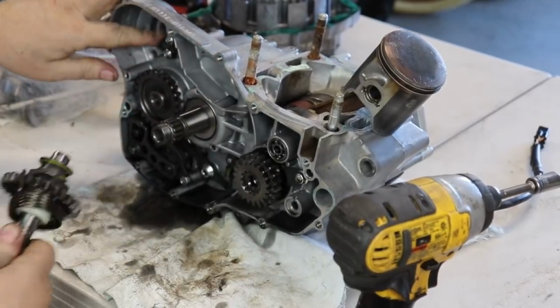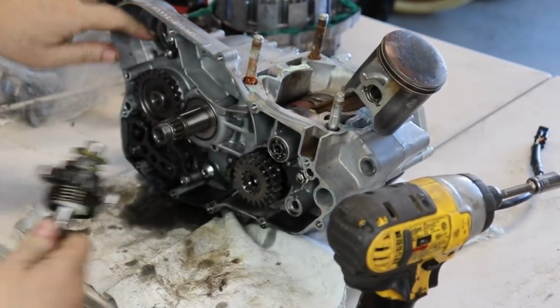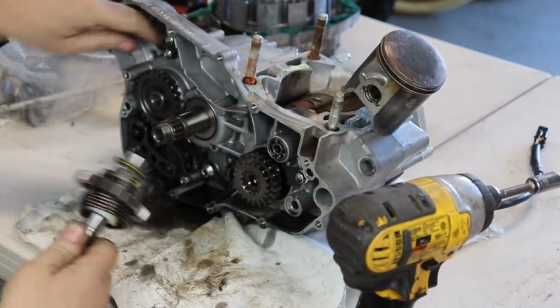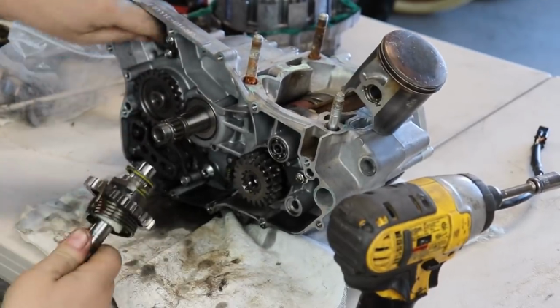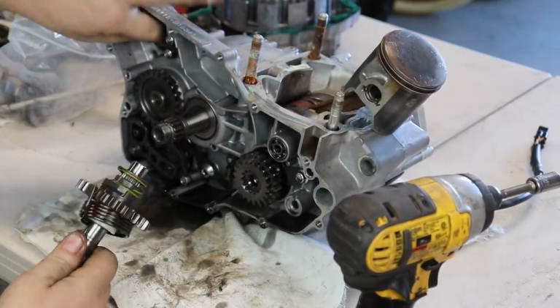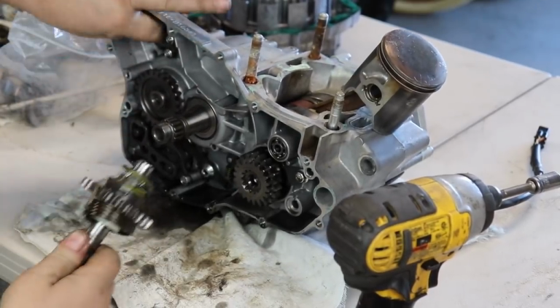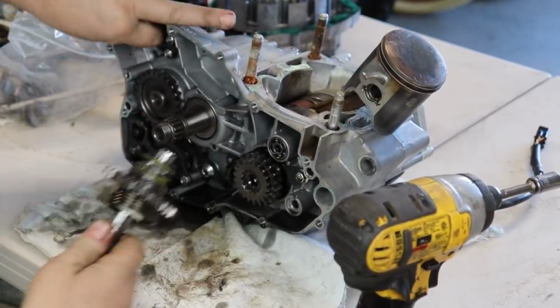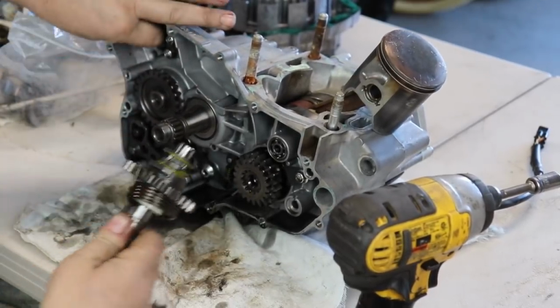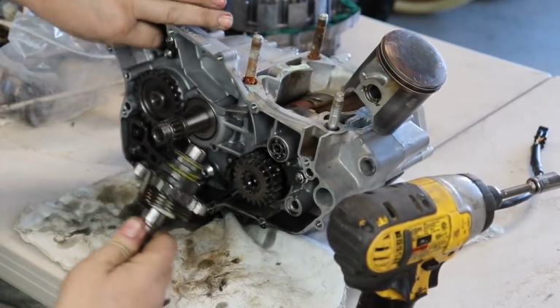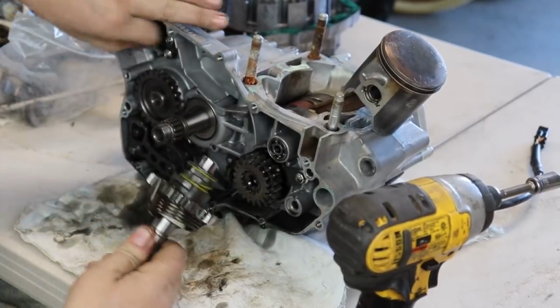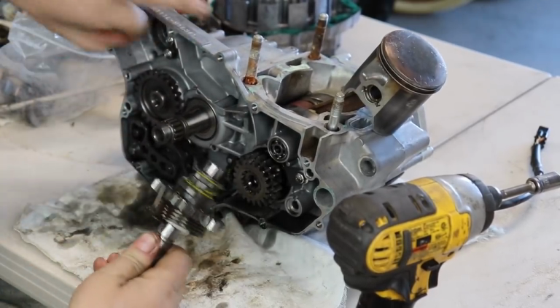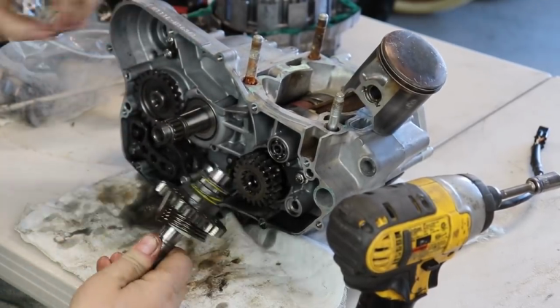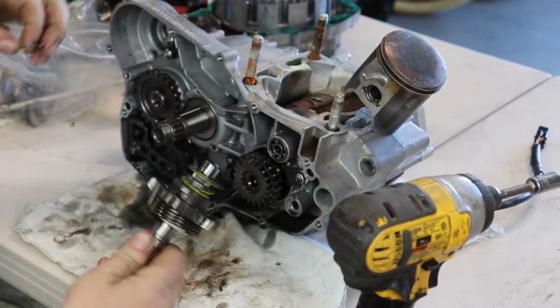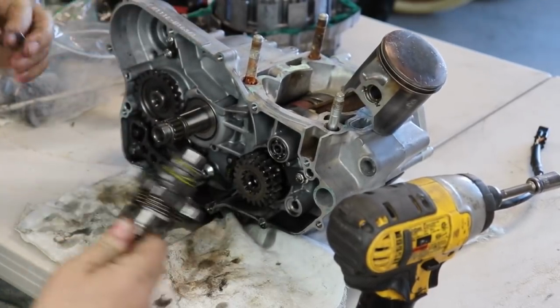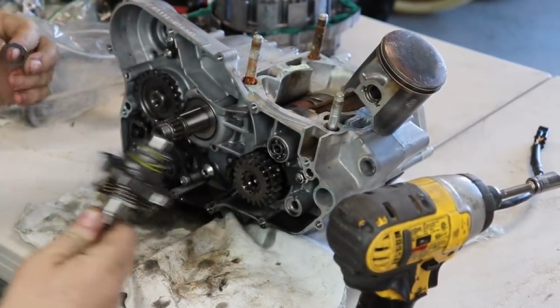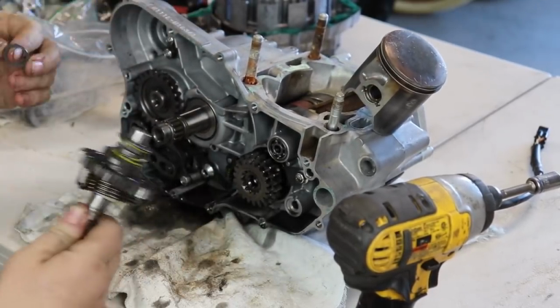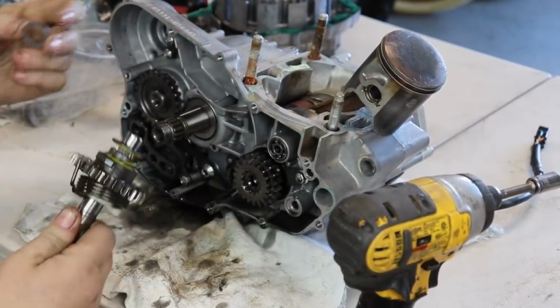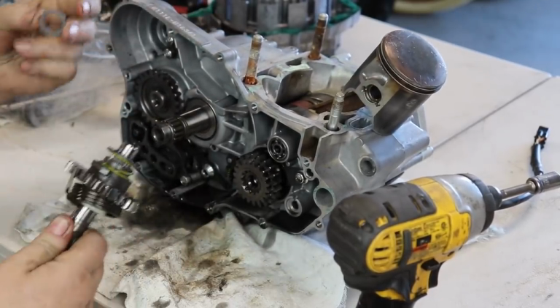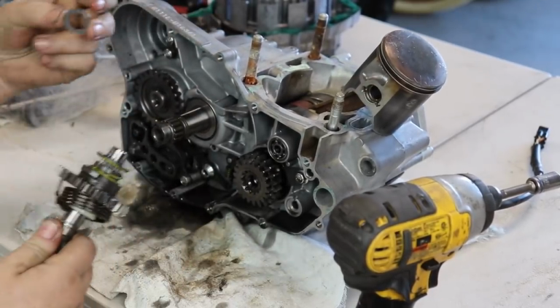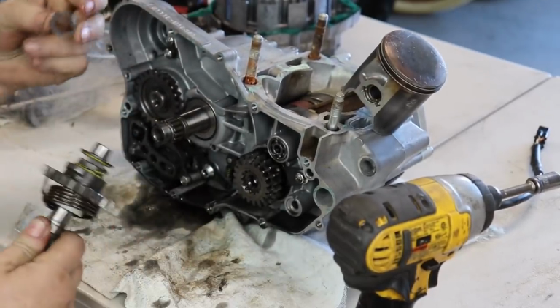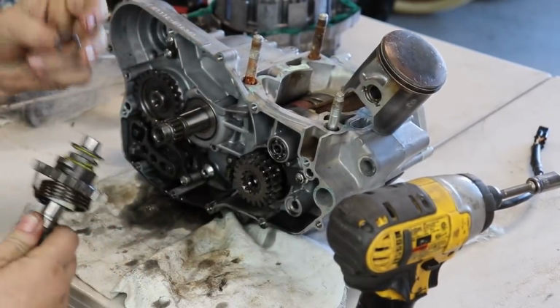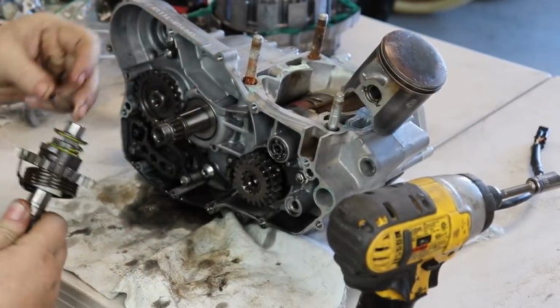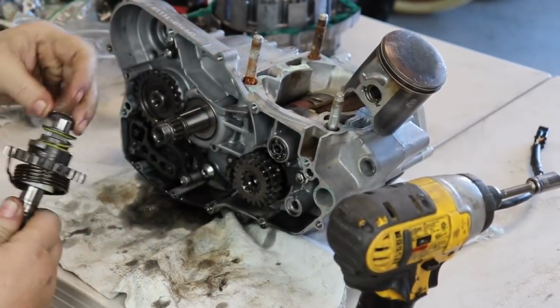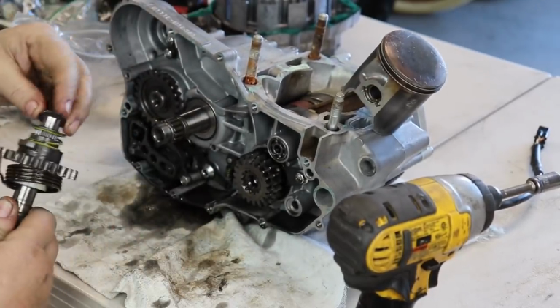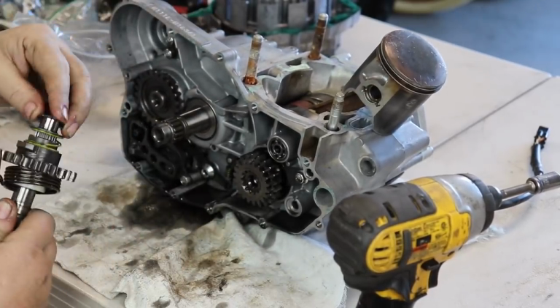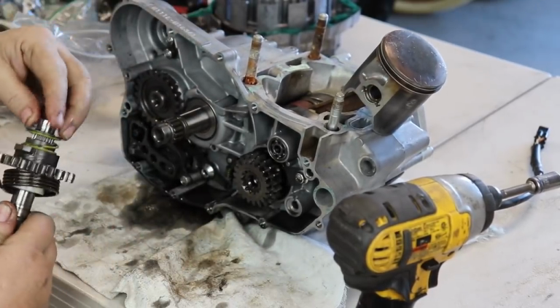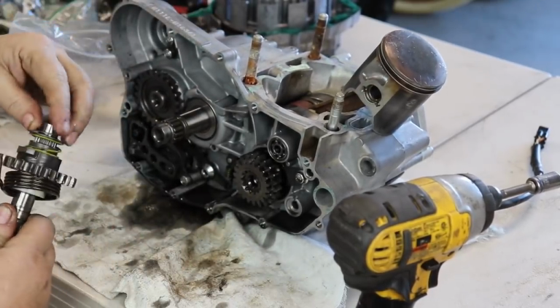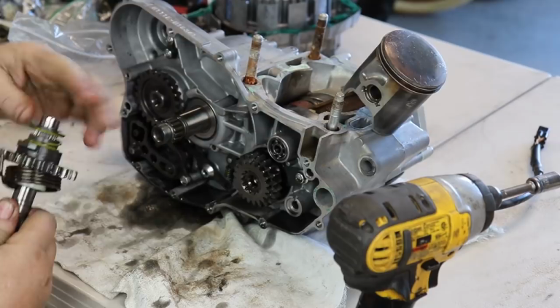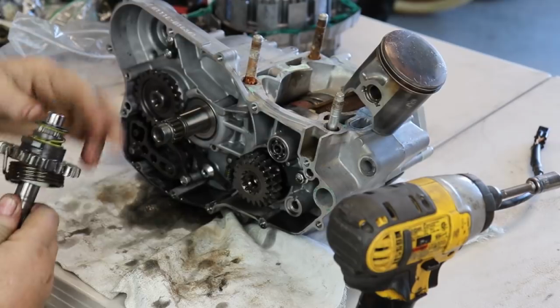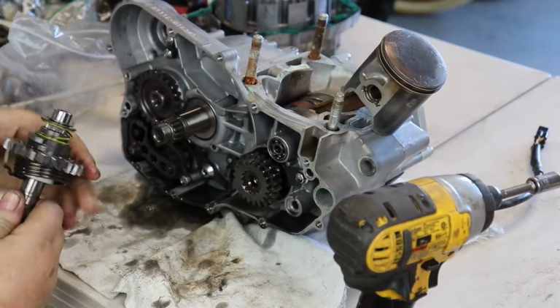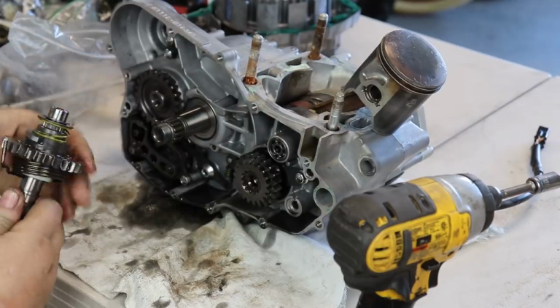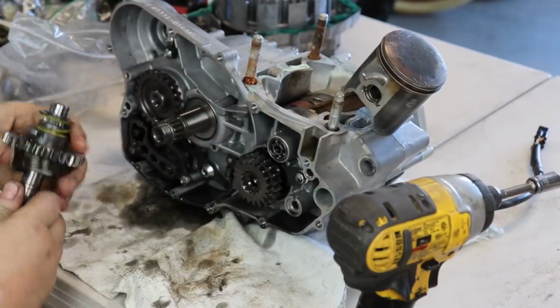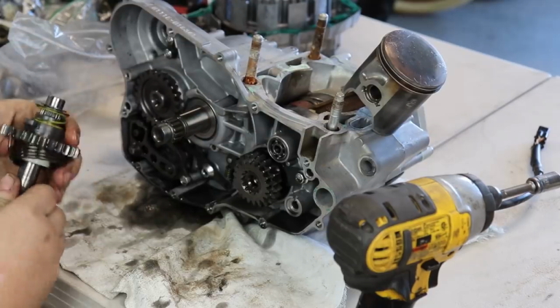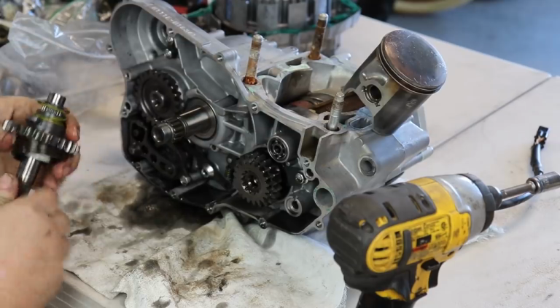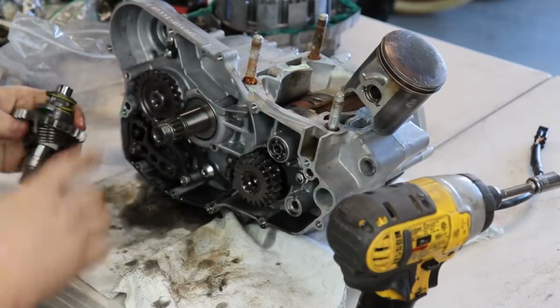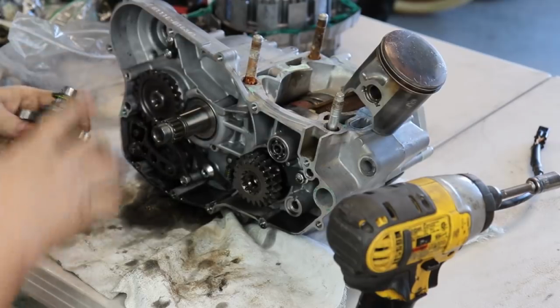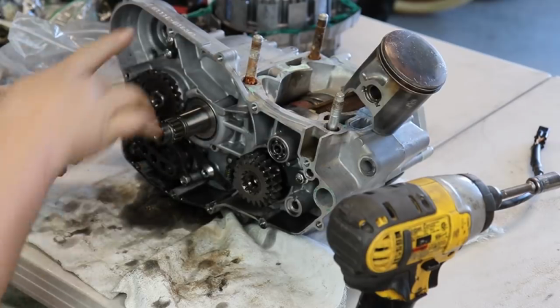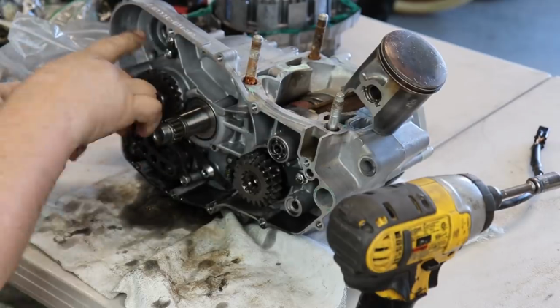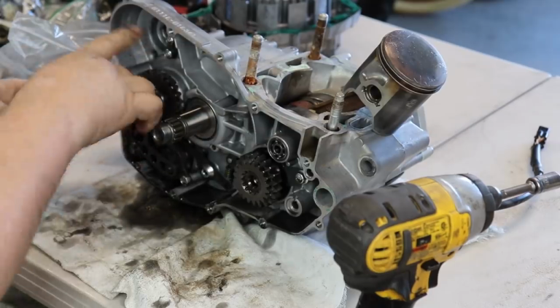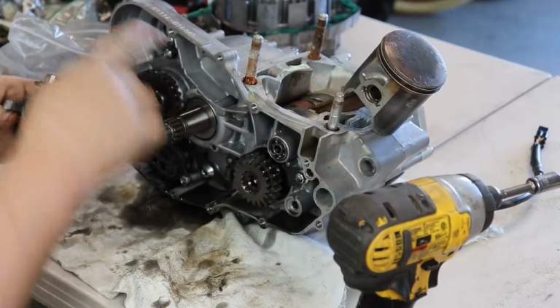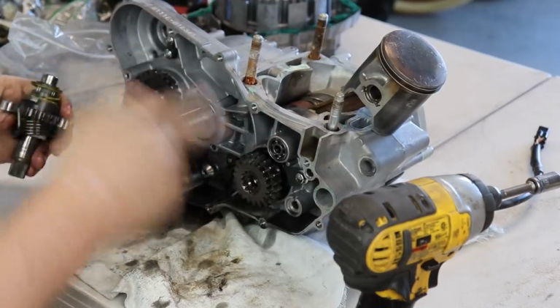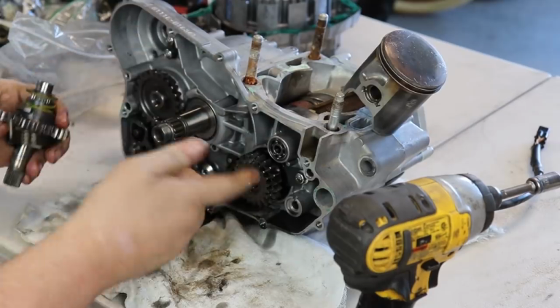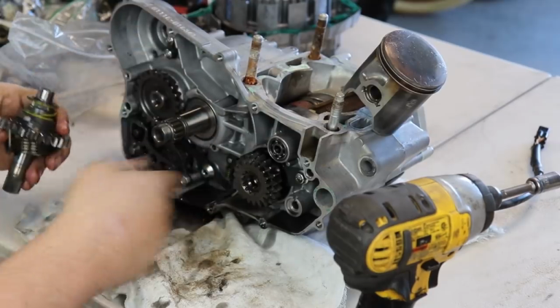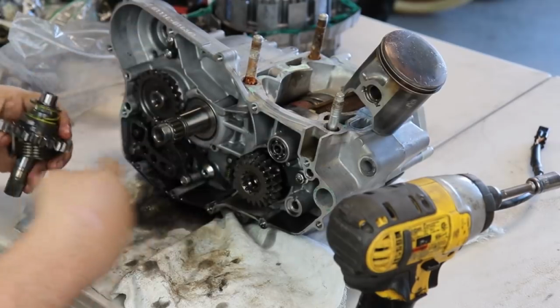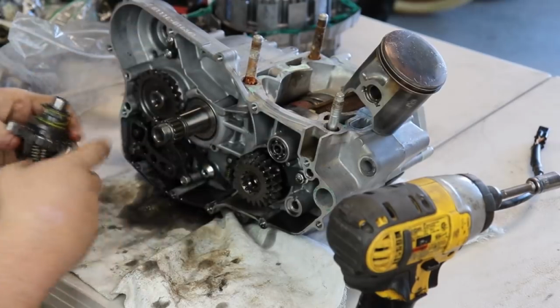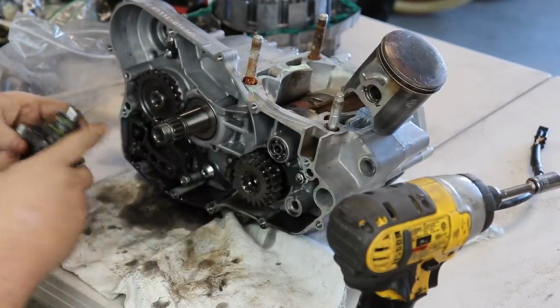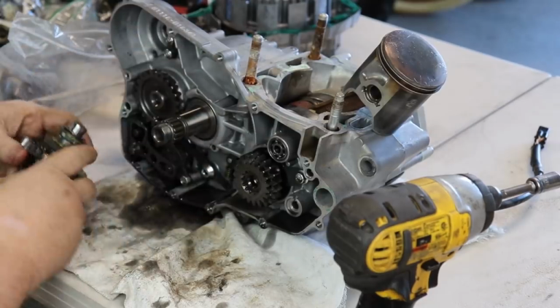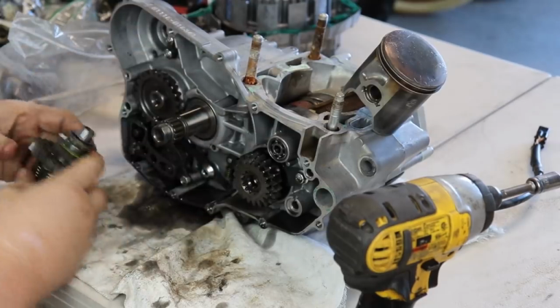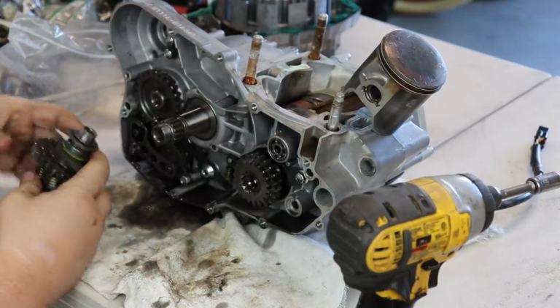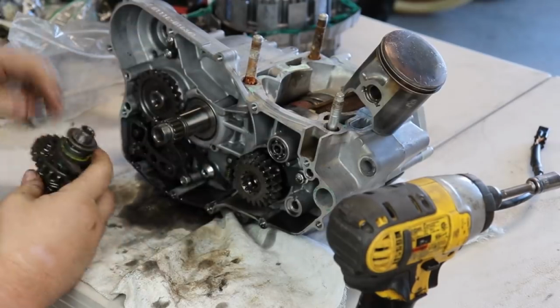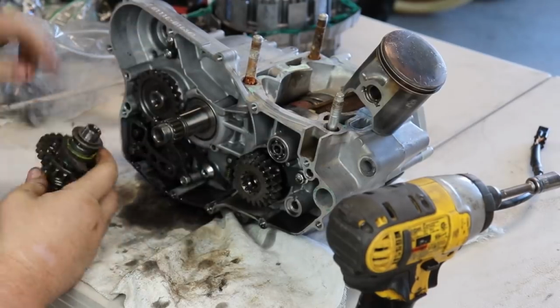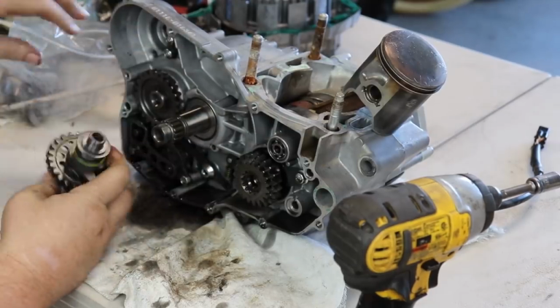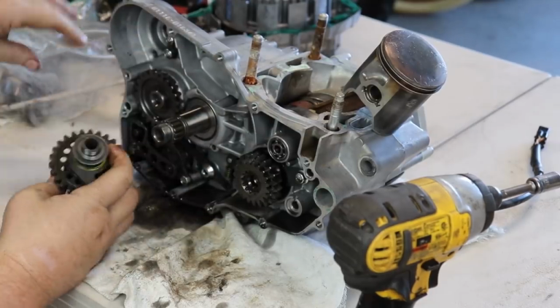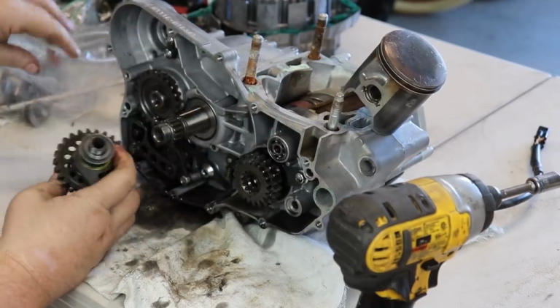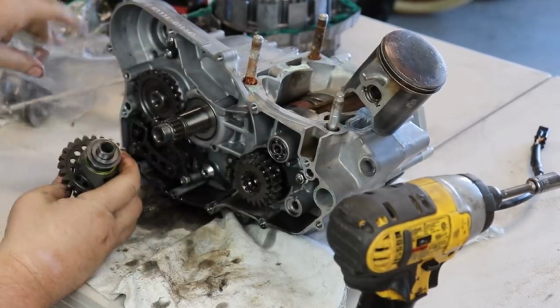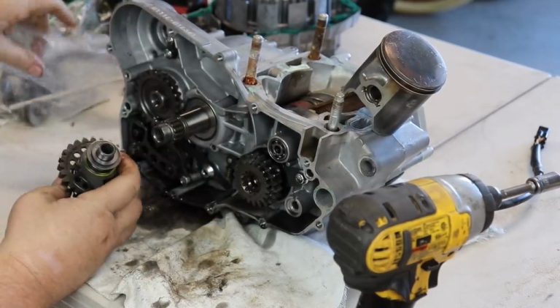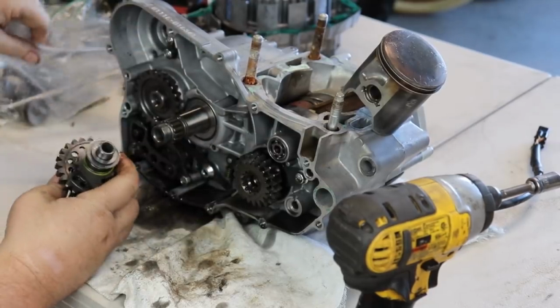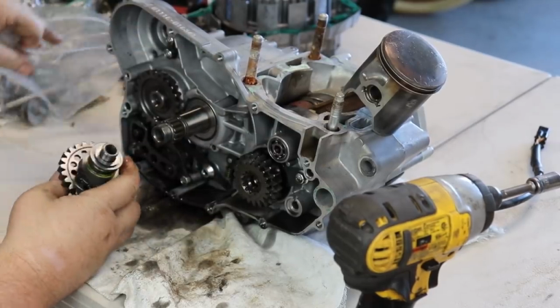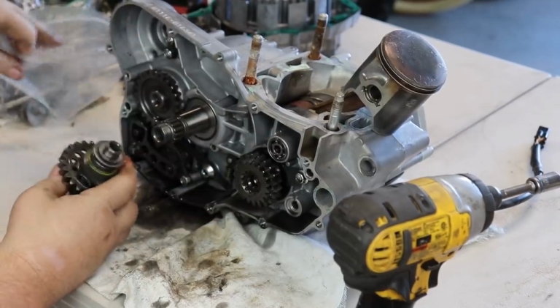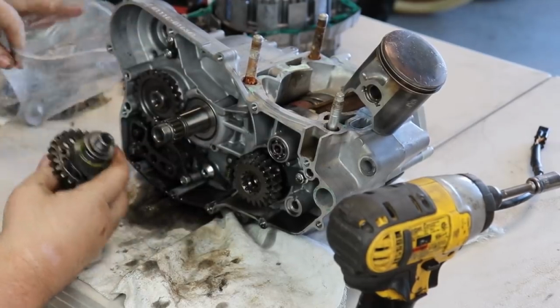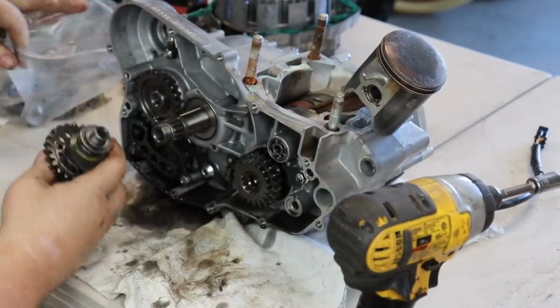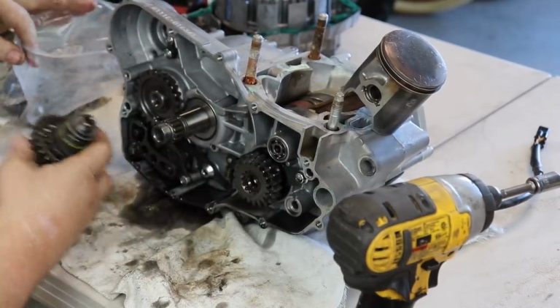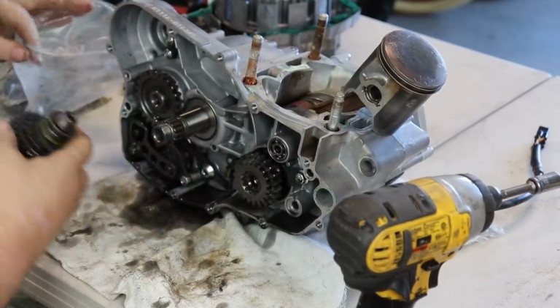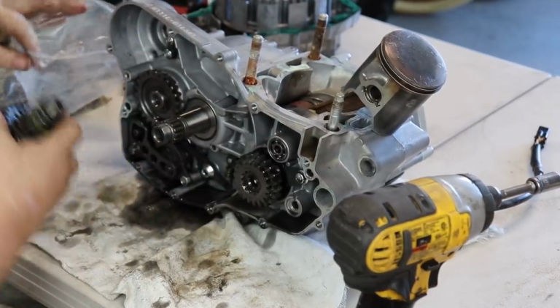Make sure when you're taking these motors apart that you get all the washers — there are some hidden washers in a few places and you don't want to lose those.